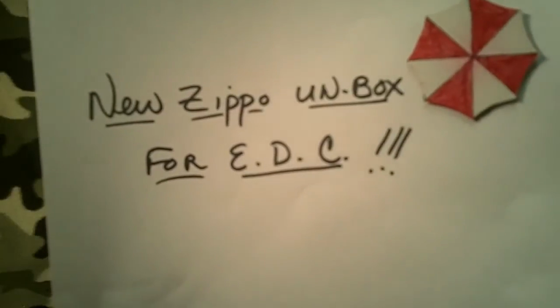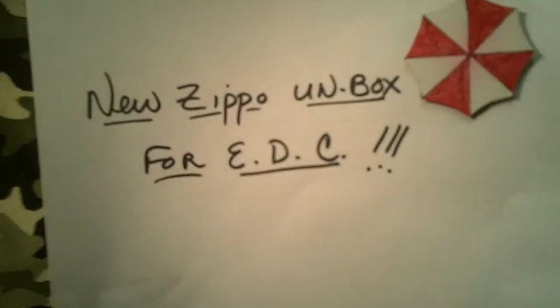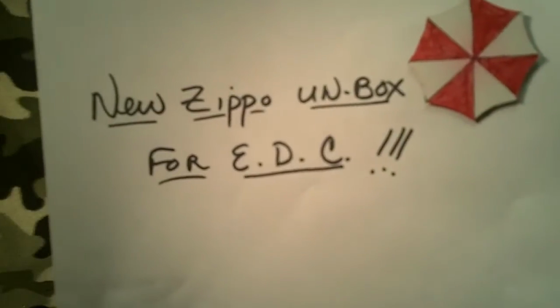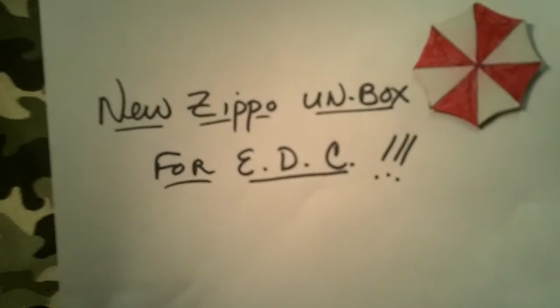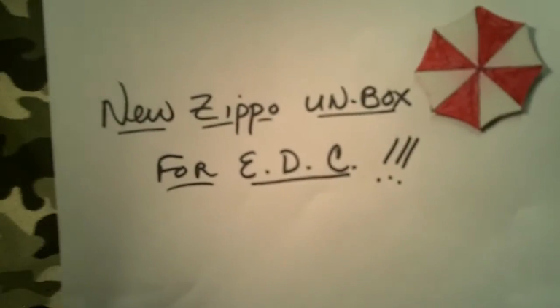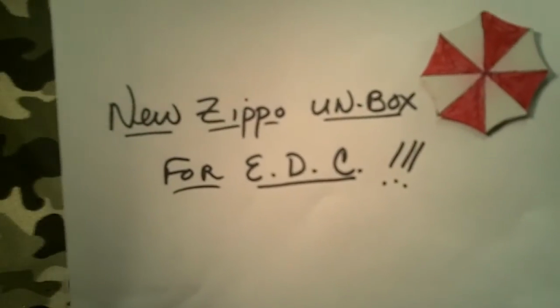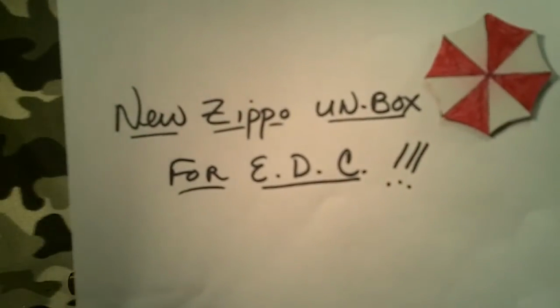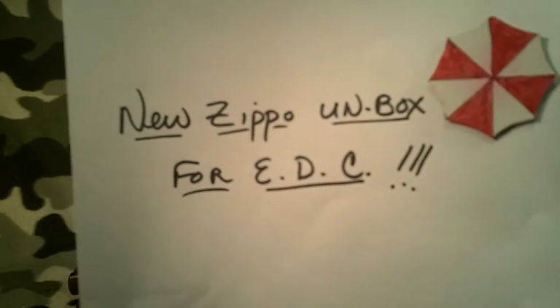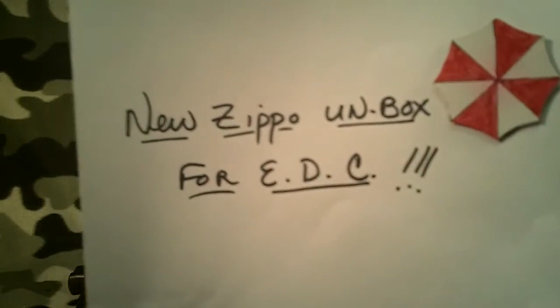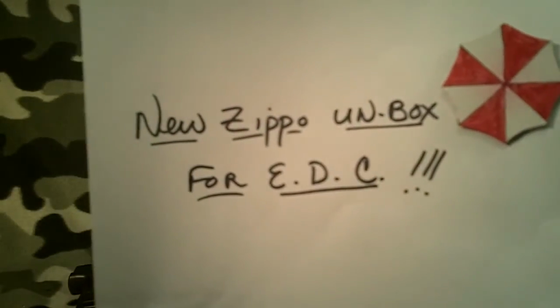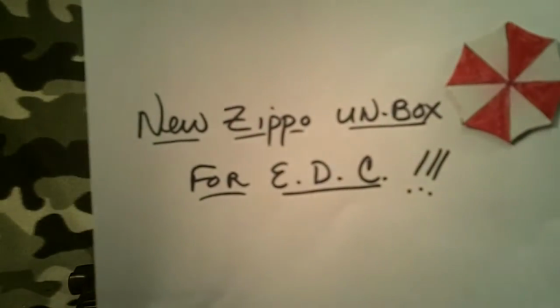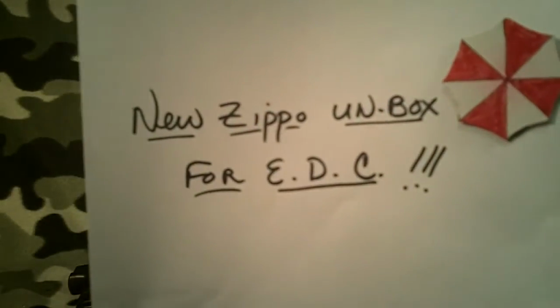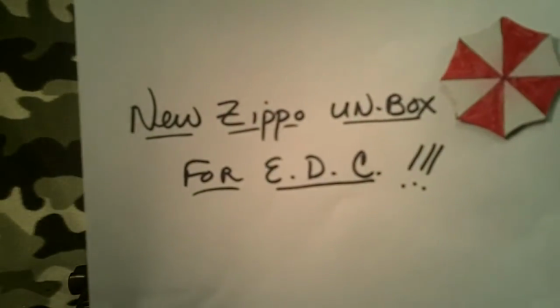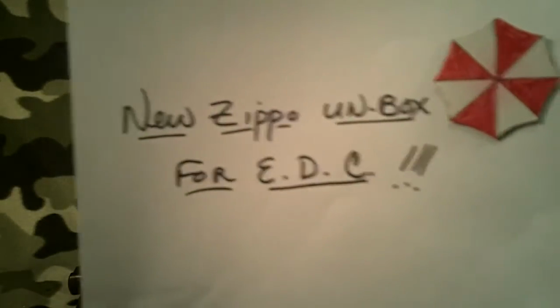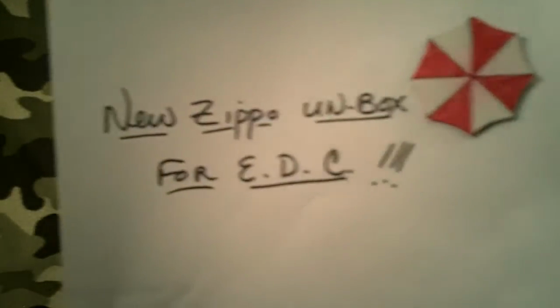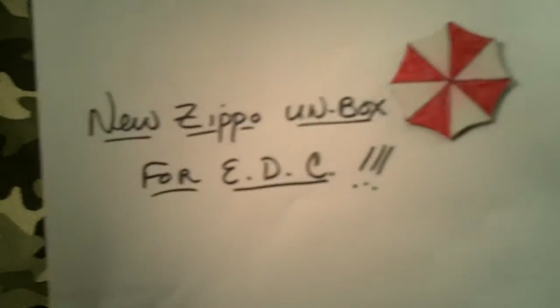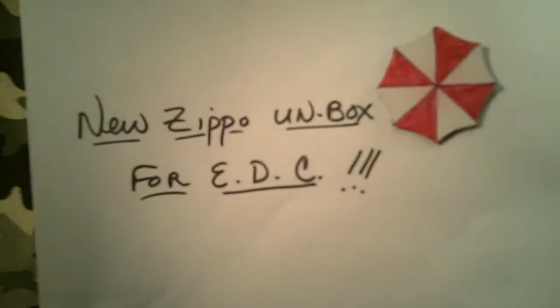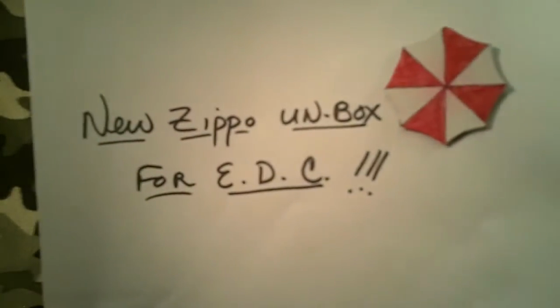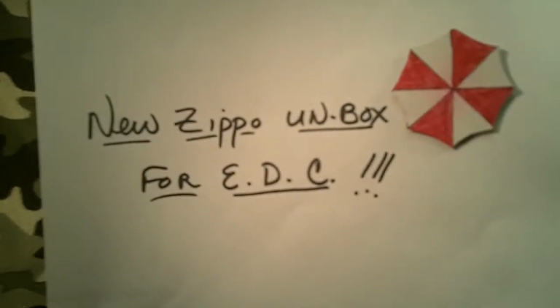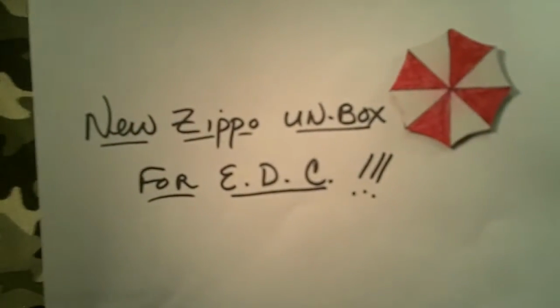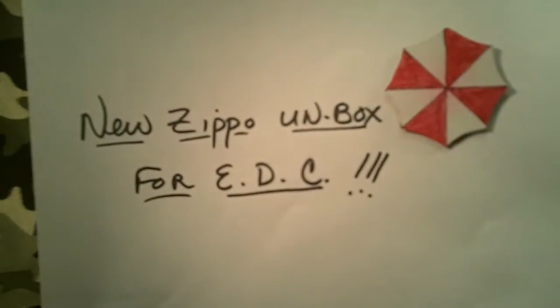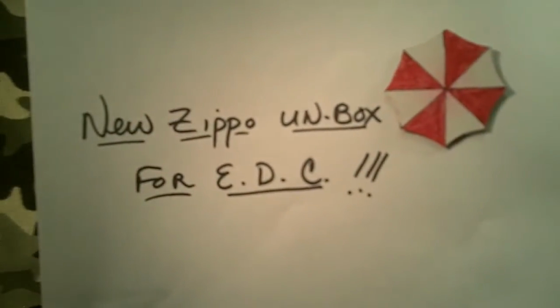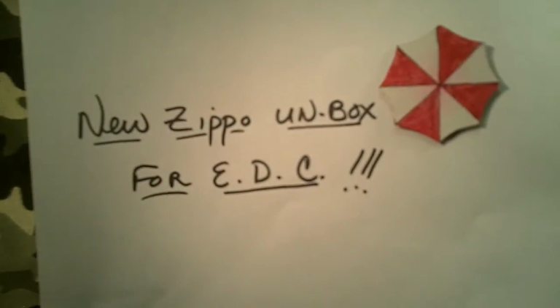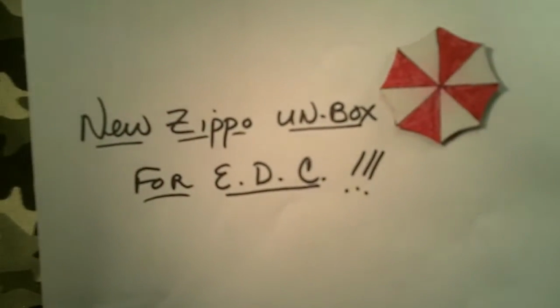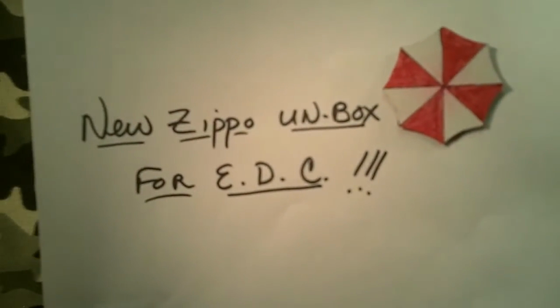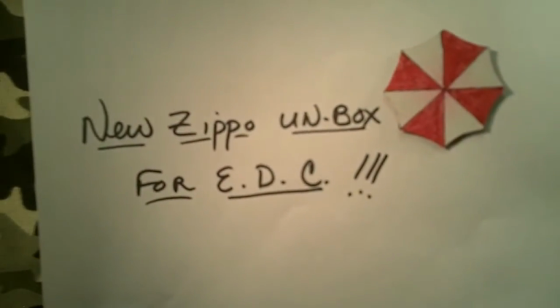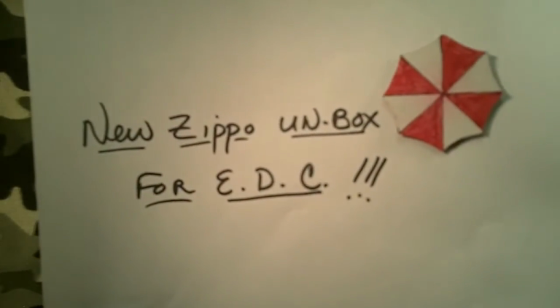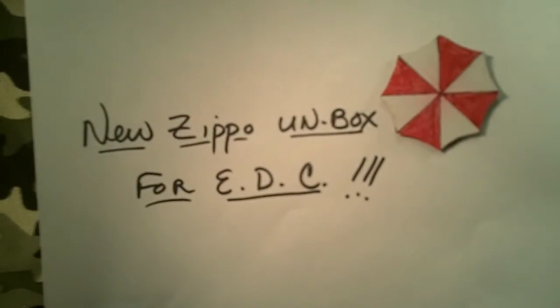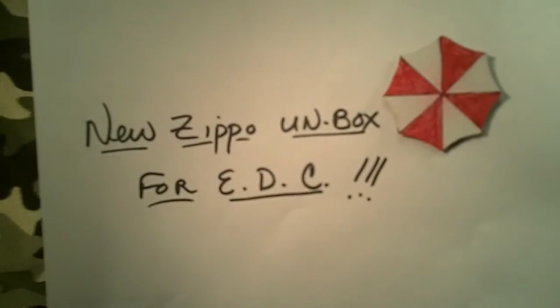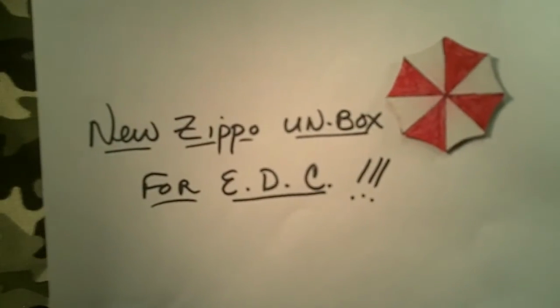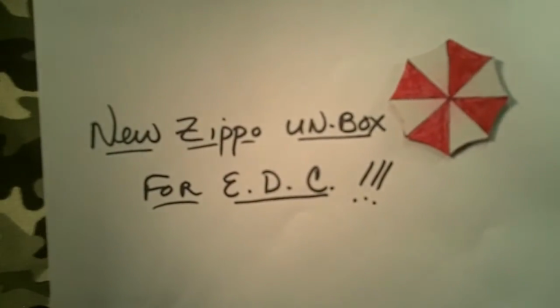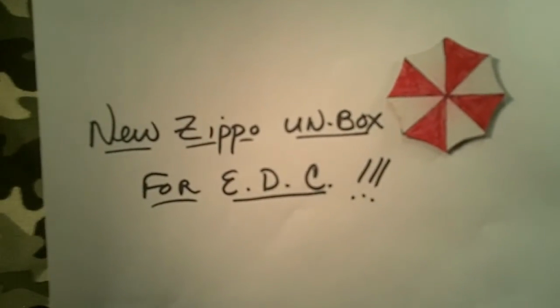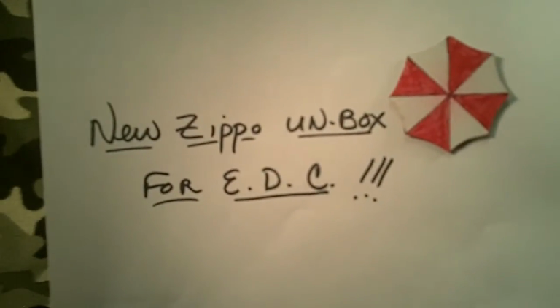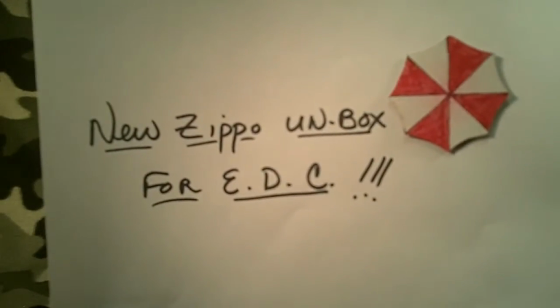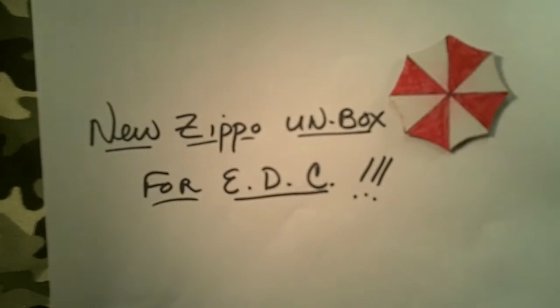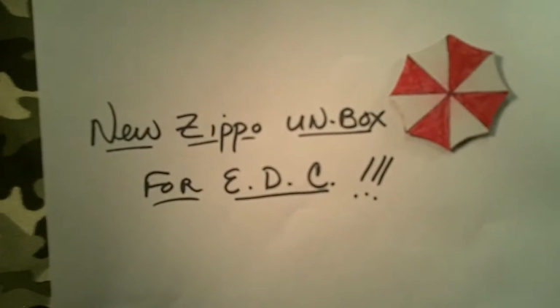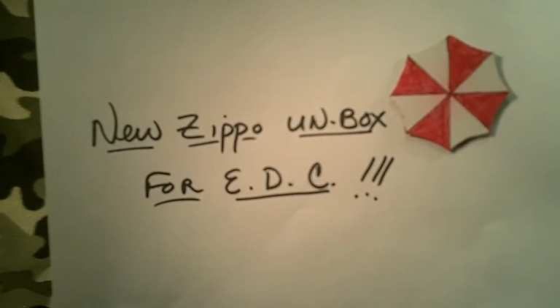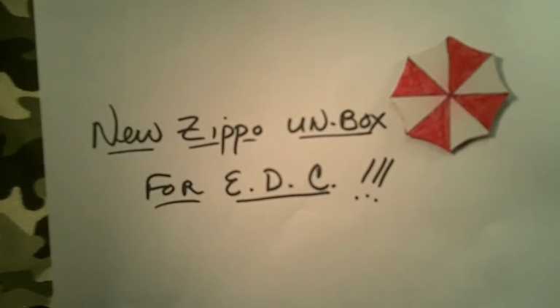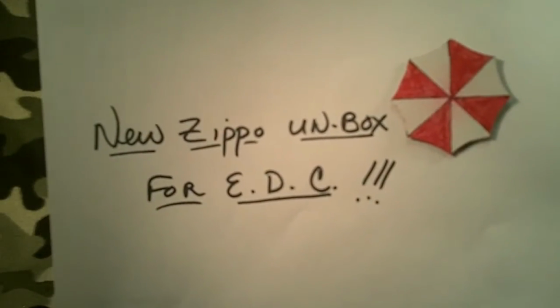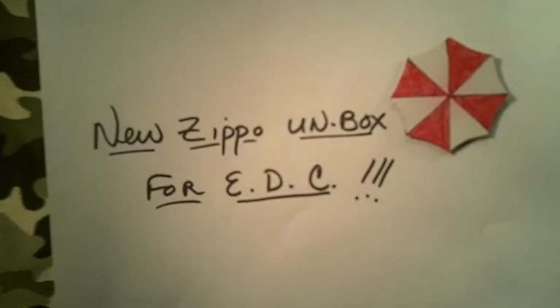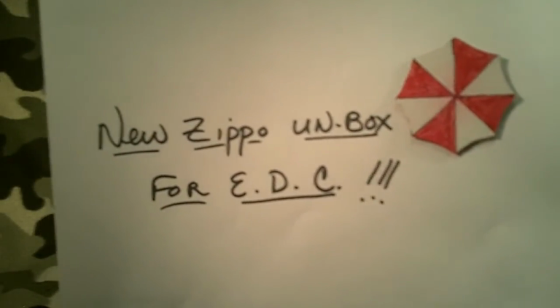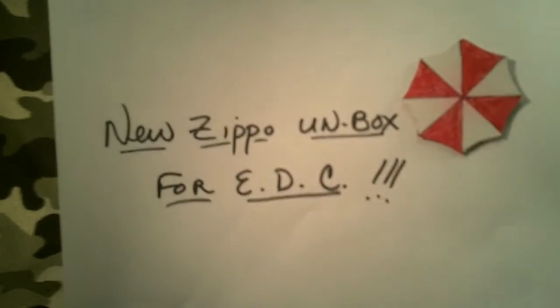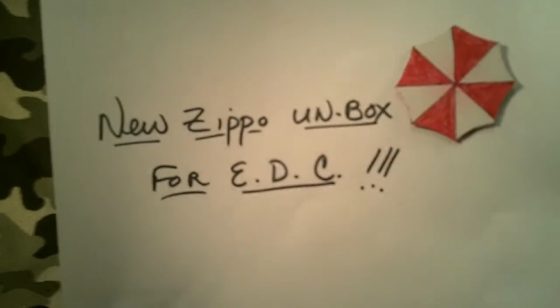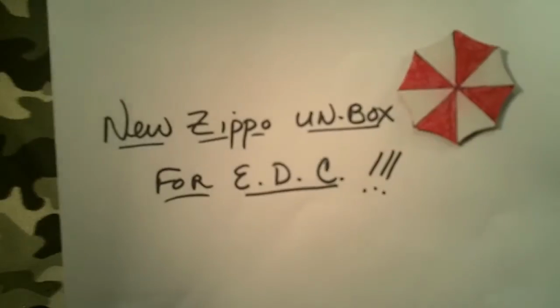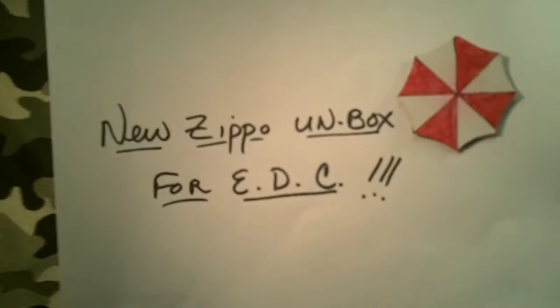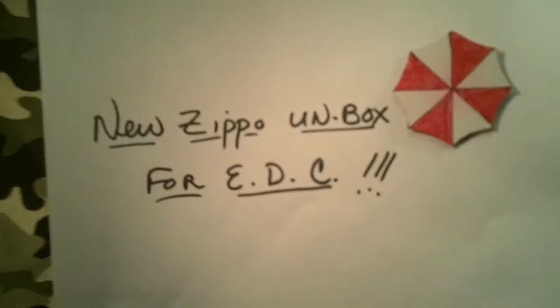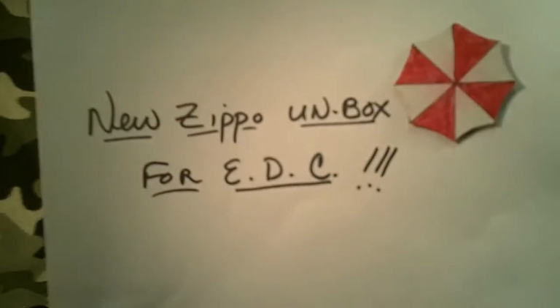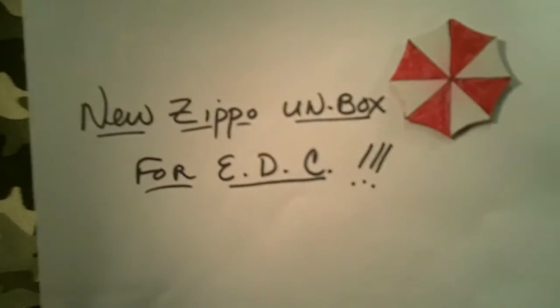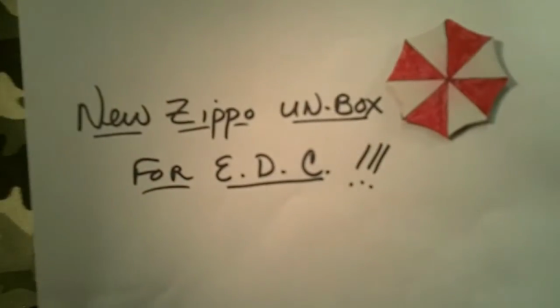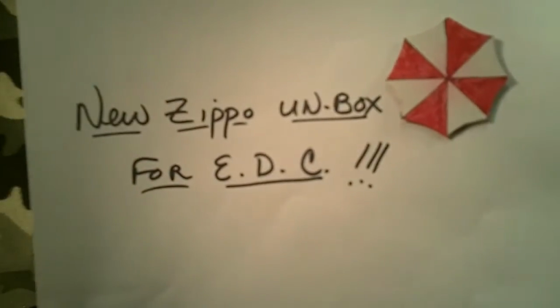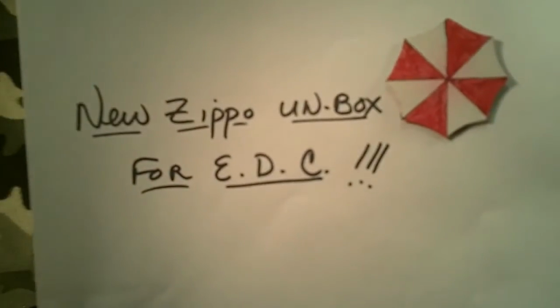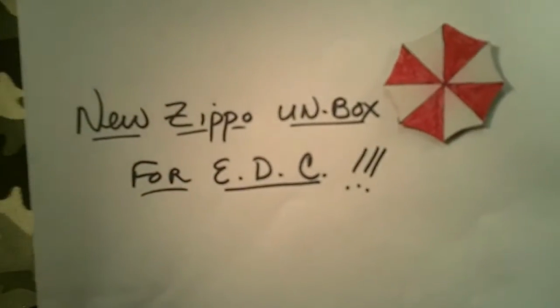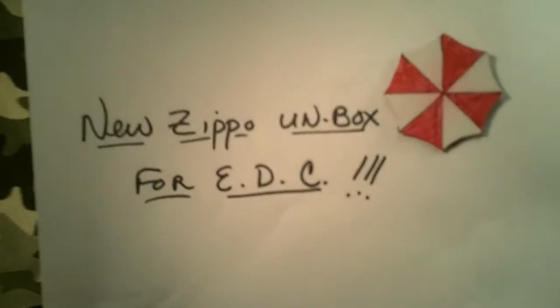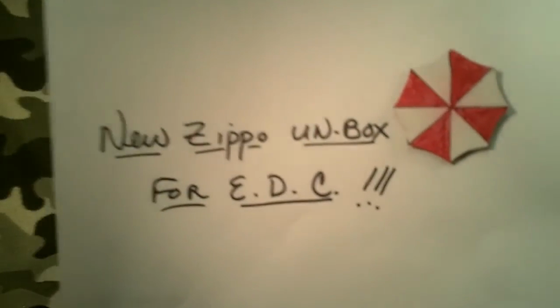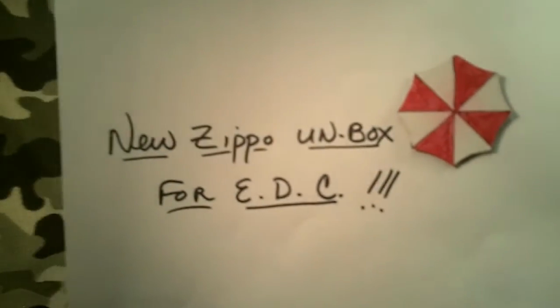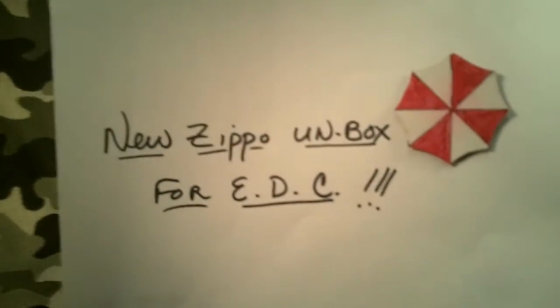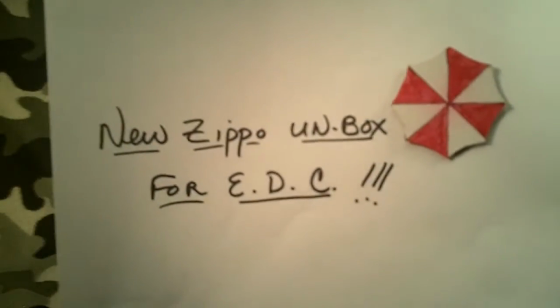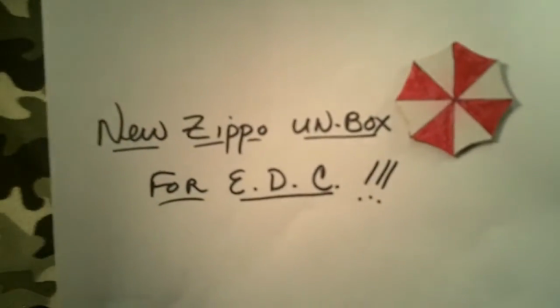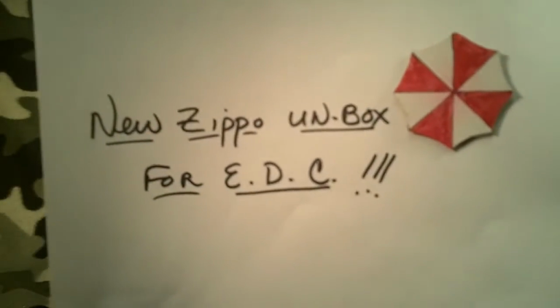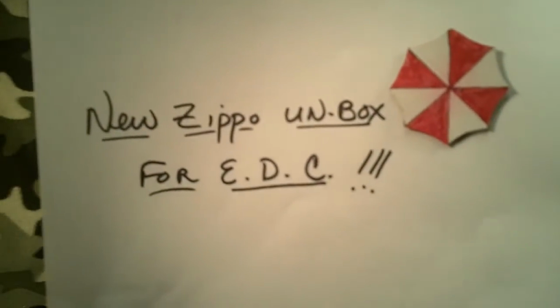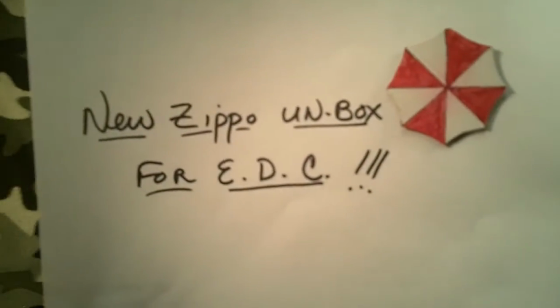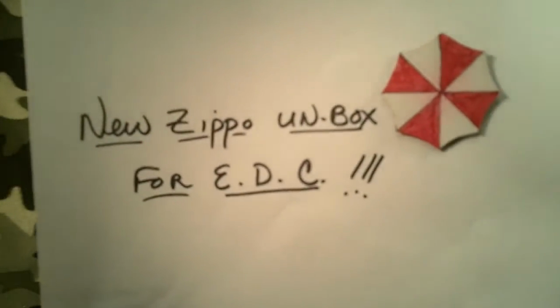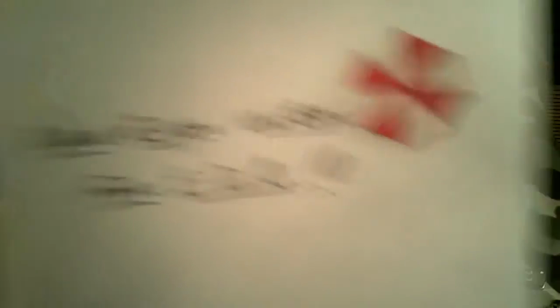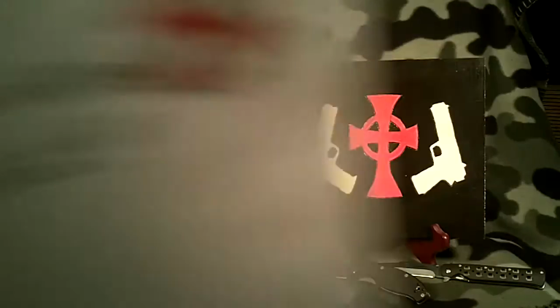This is going to be a new Zippo unboxing, and it's going to be for everyday carry. There are two items.